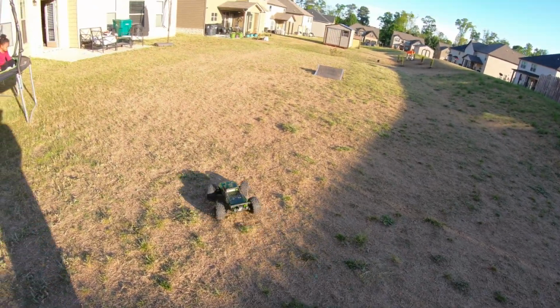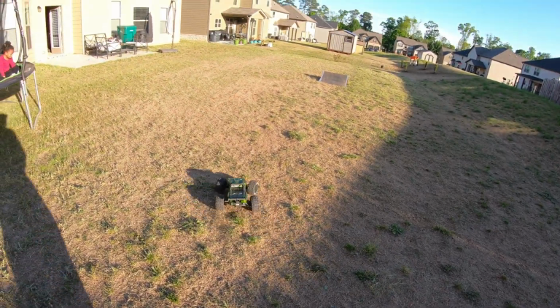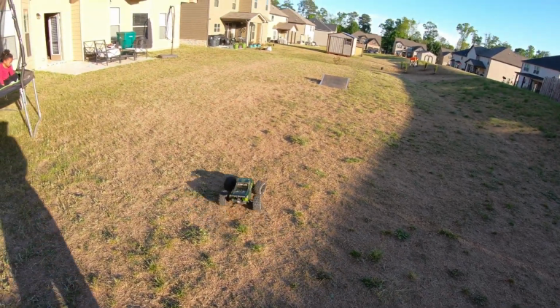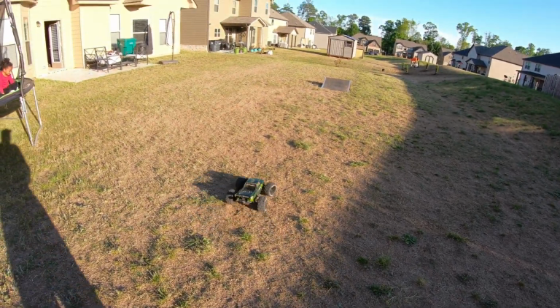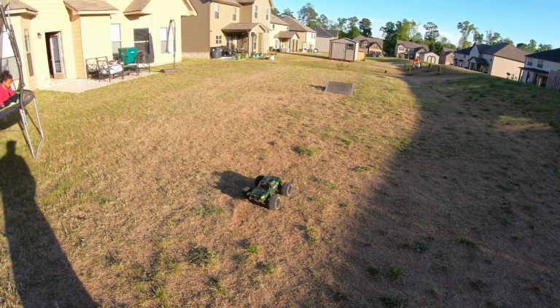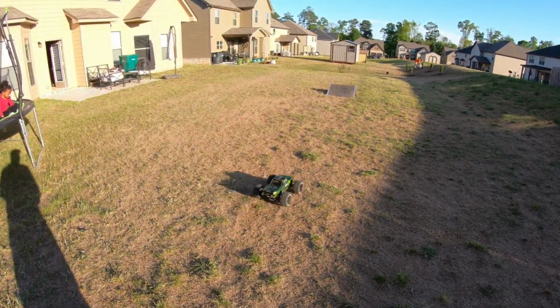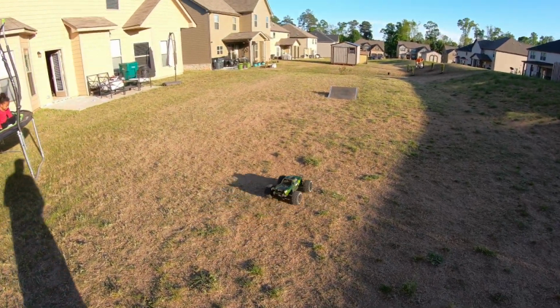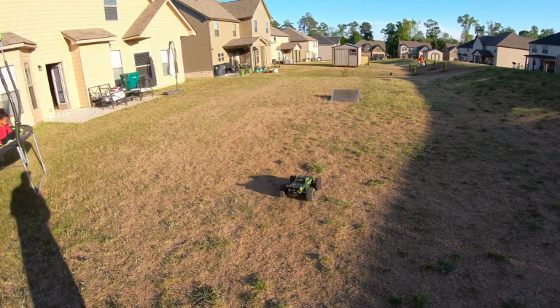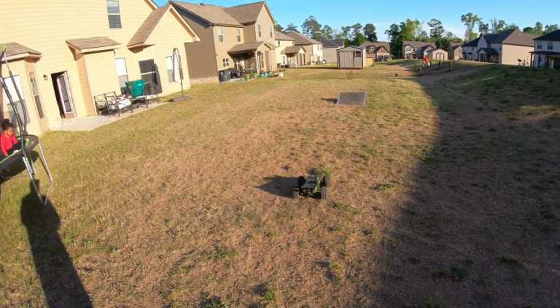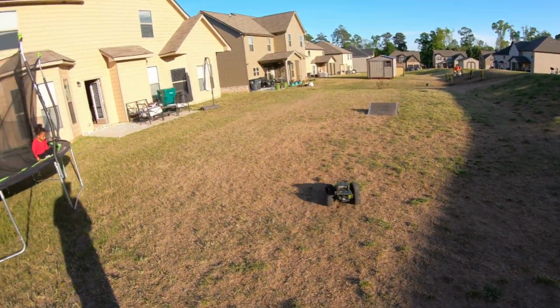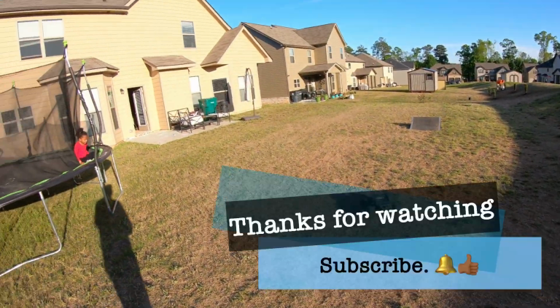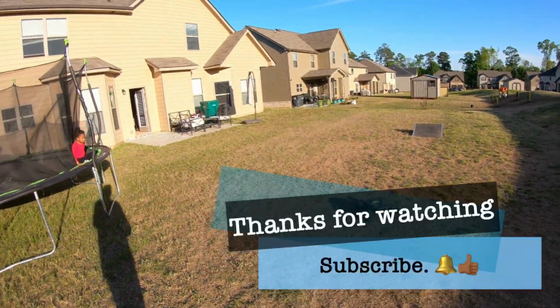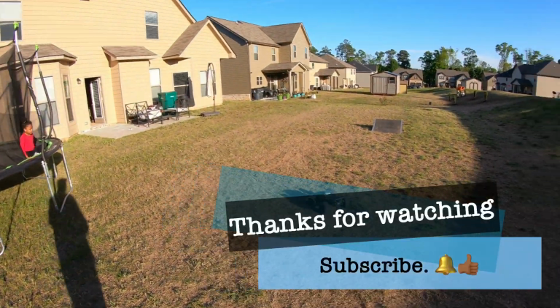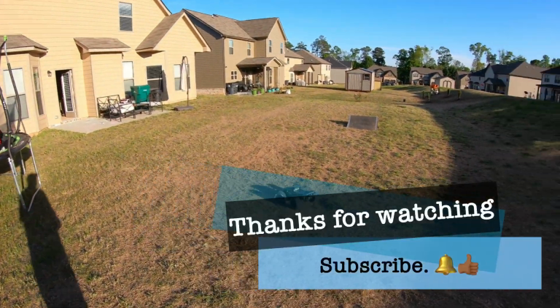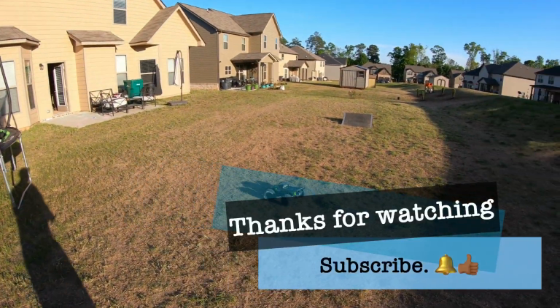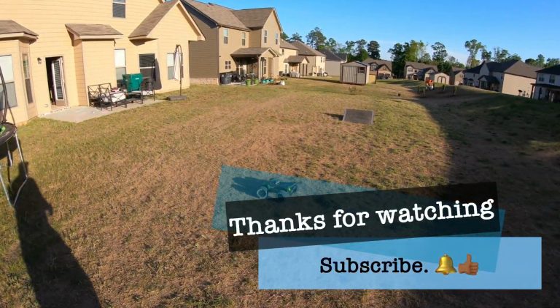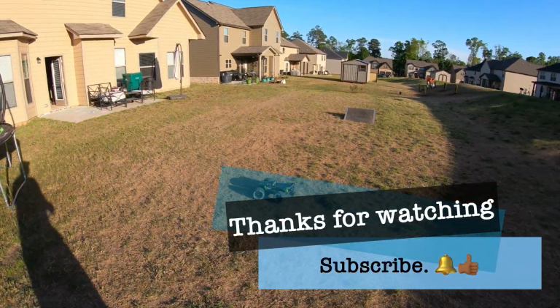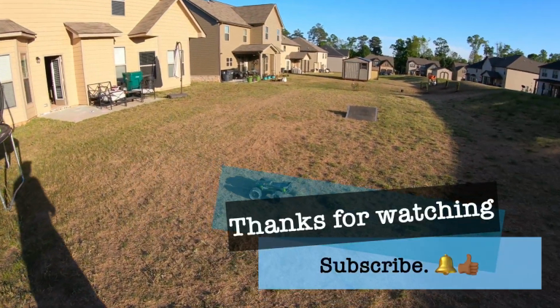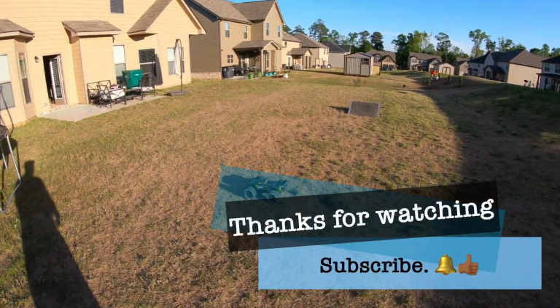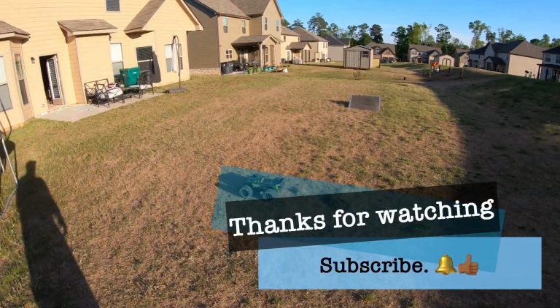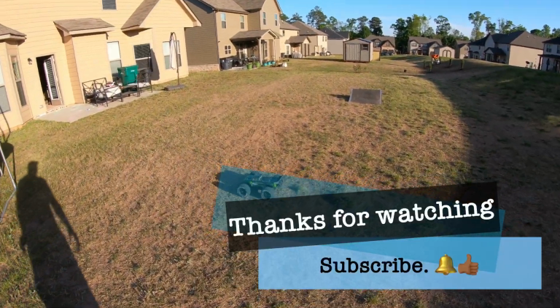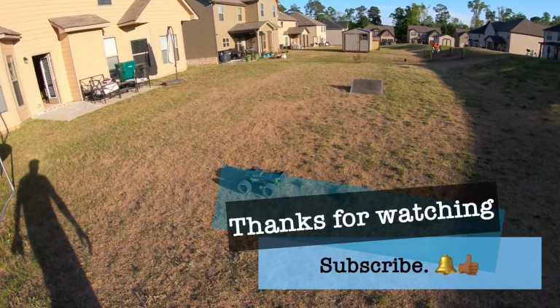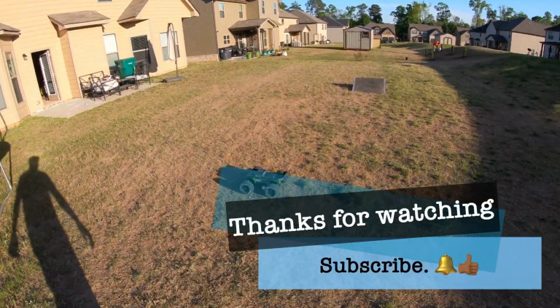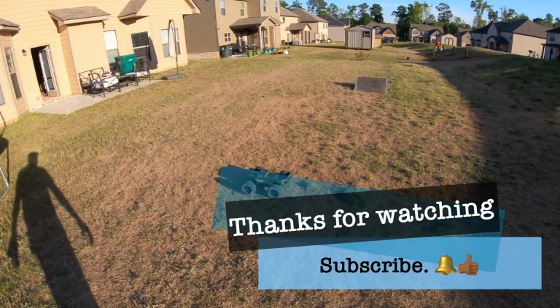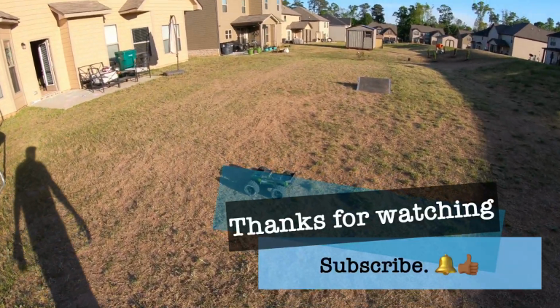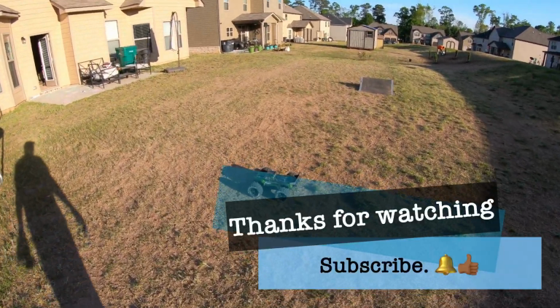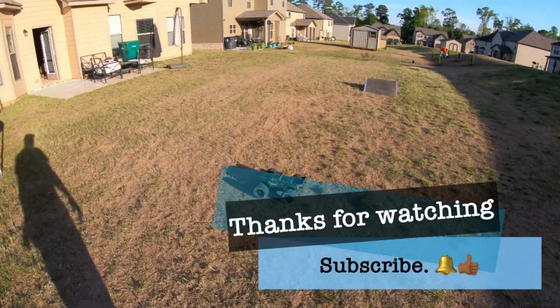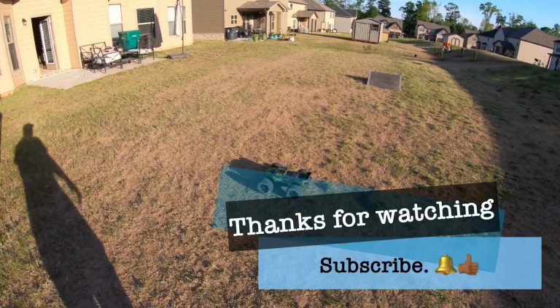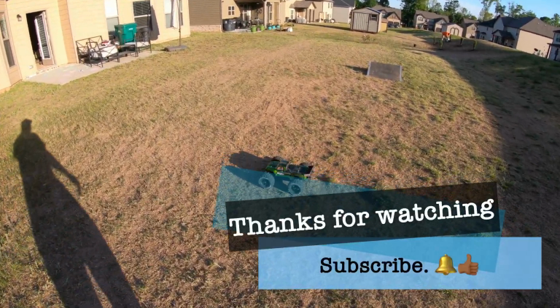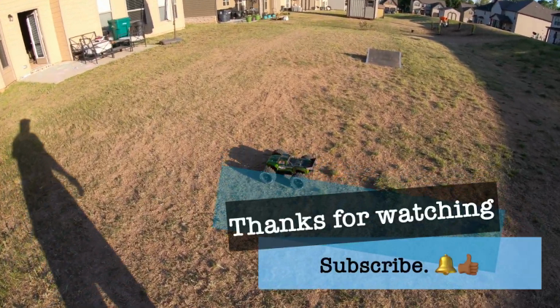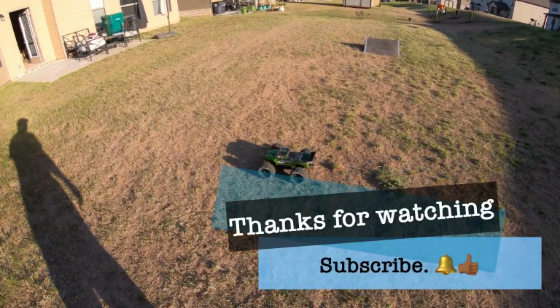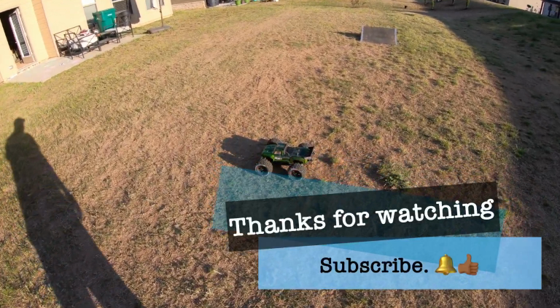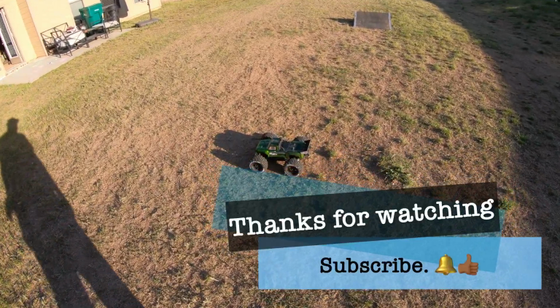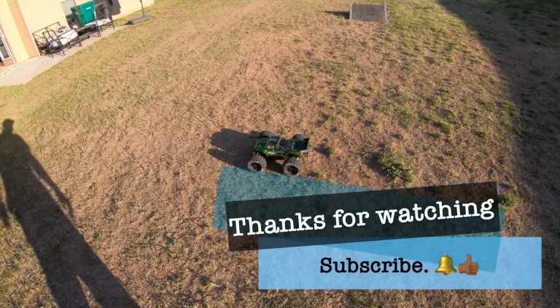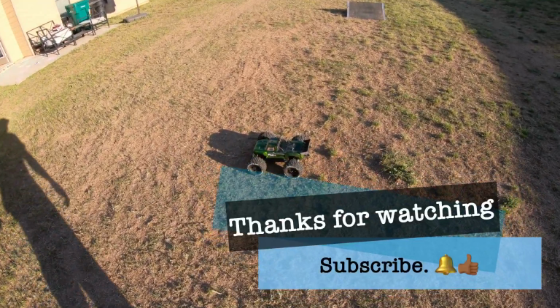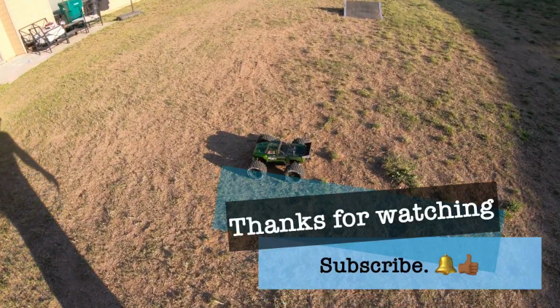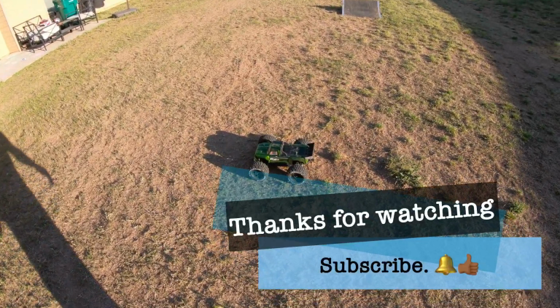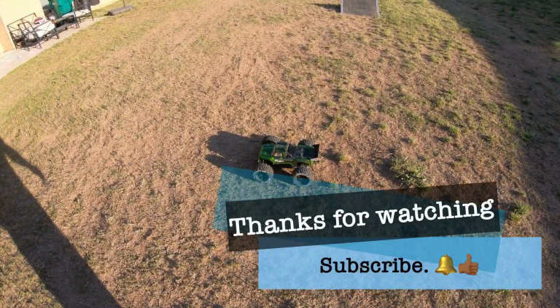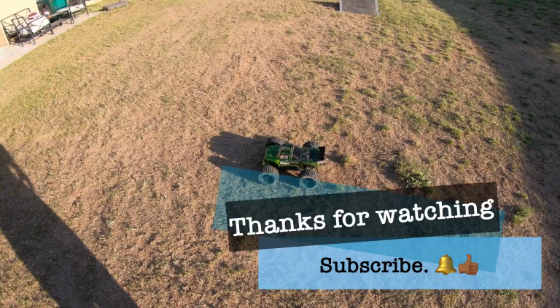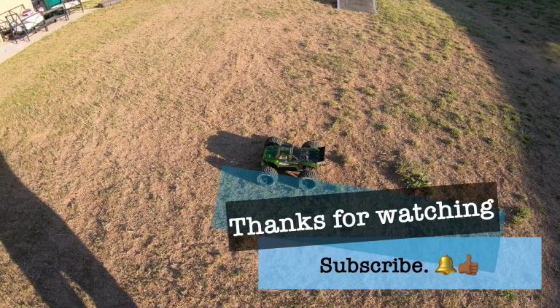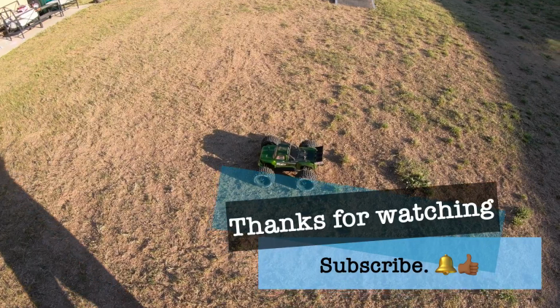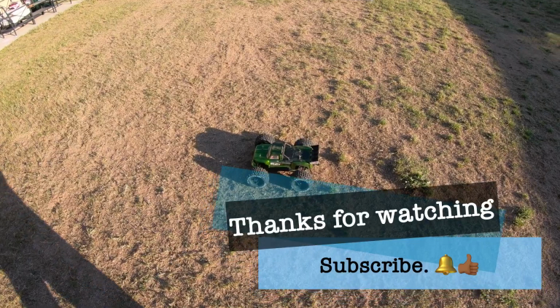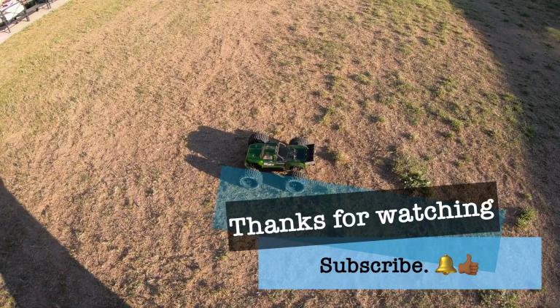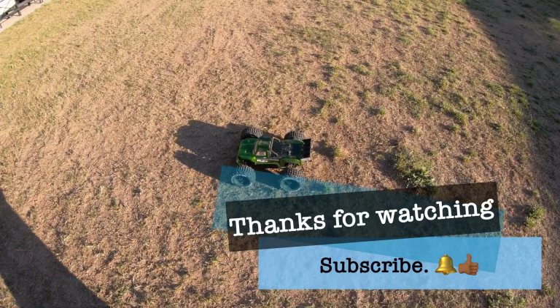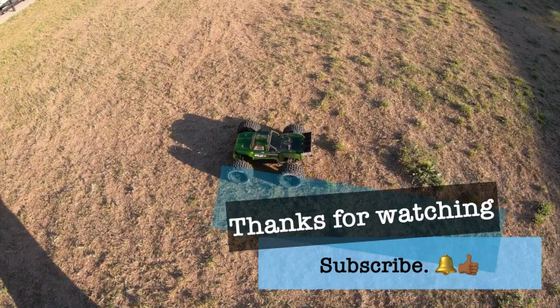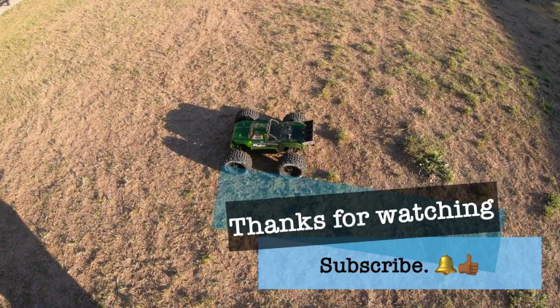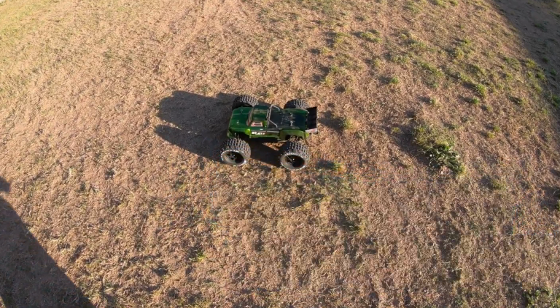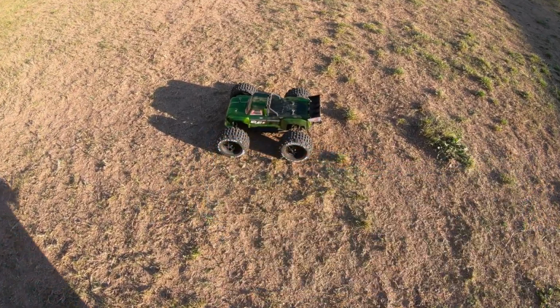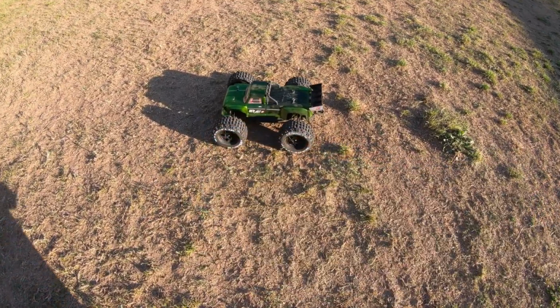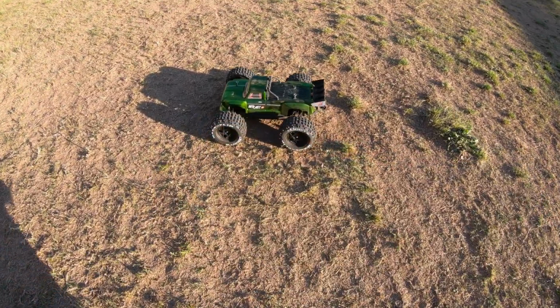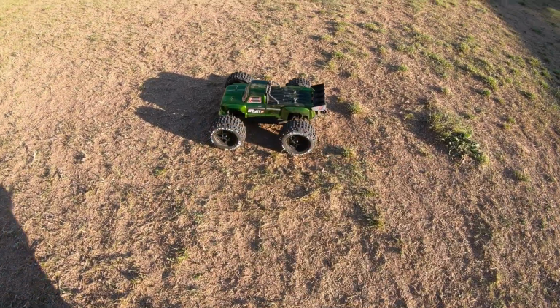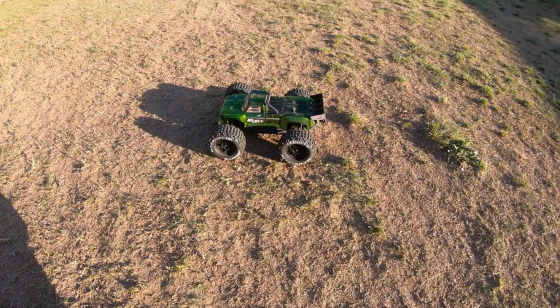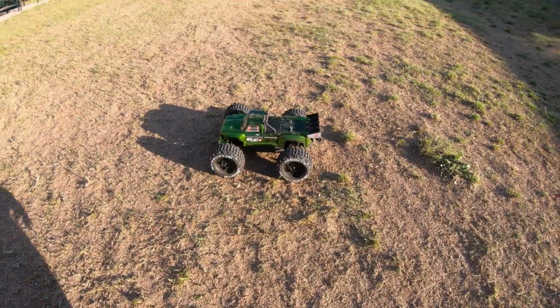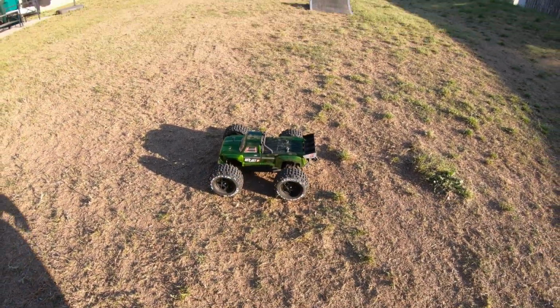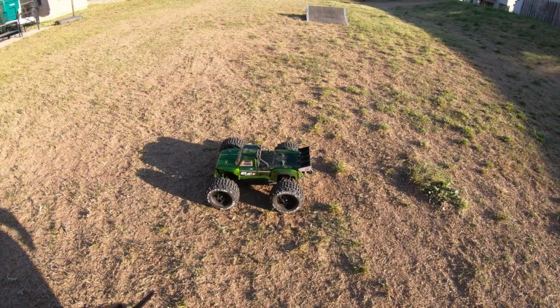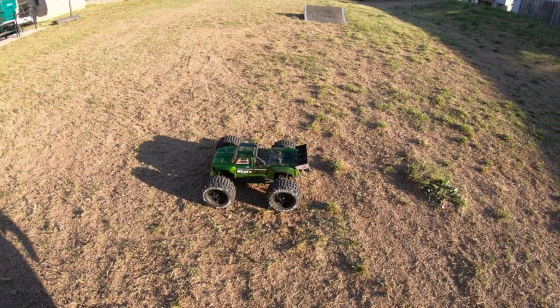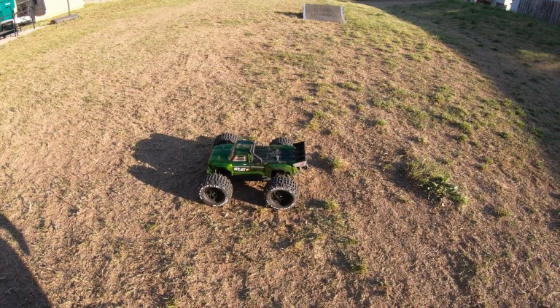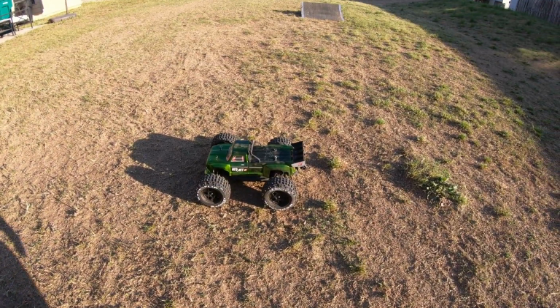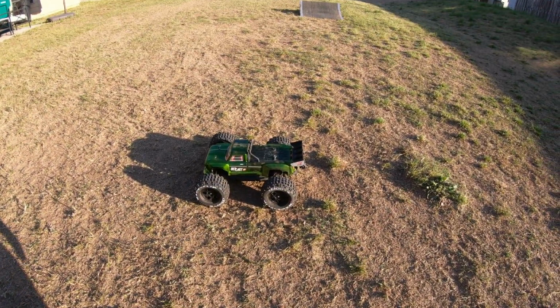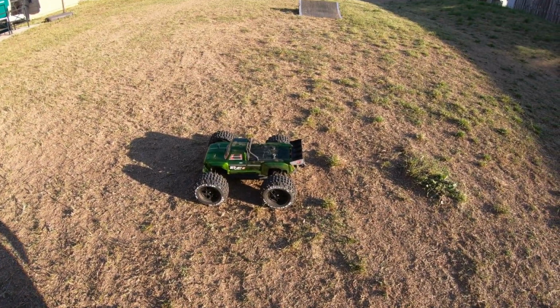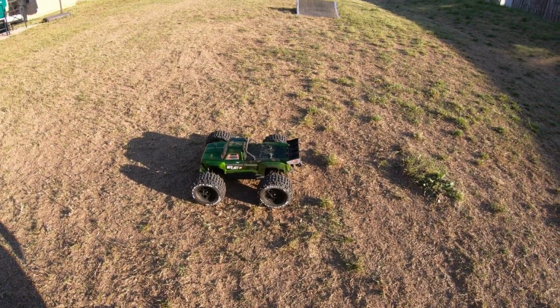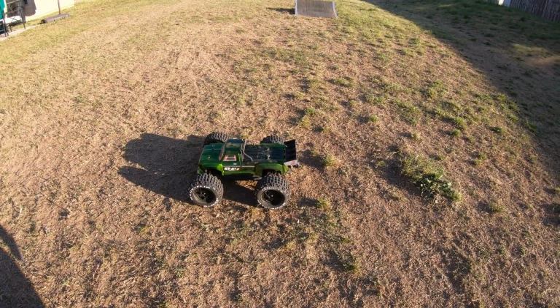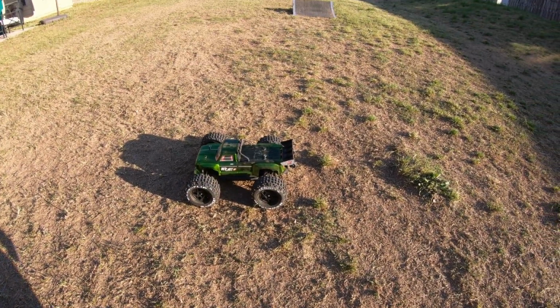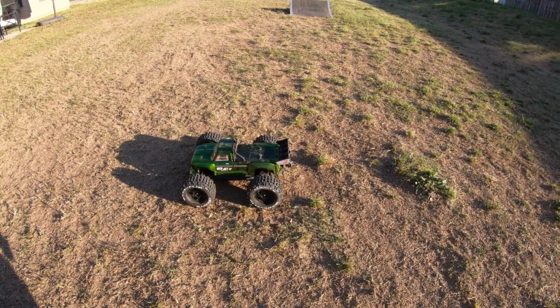Alright fellas, I appreciate y'all sticking around watching the watermelon rip it up out here. Don't forget to like, comment, subscribe, dislike — whatever you like.